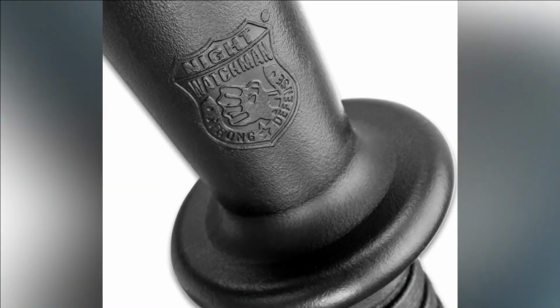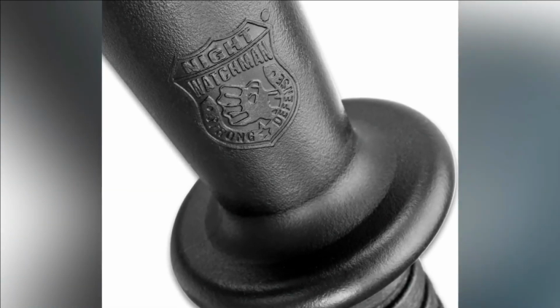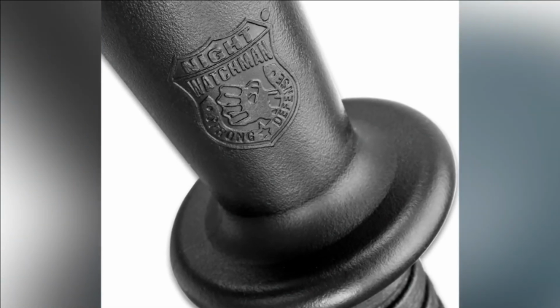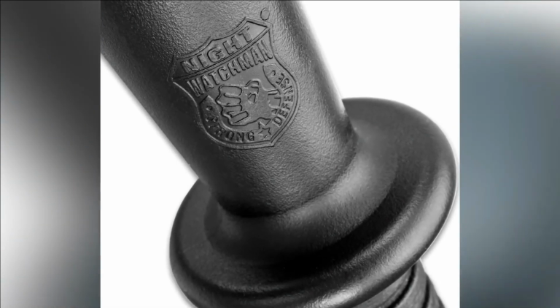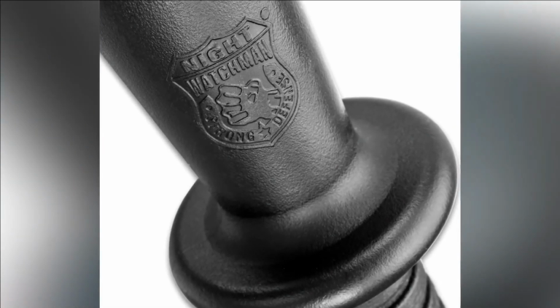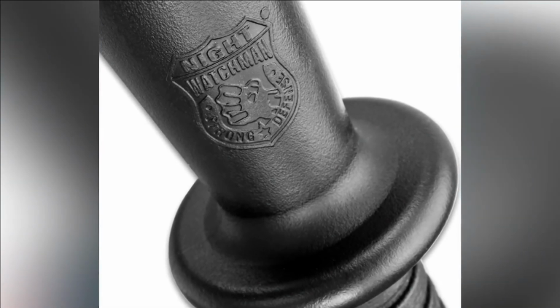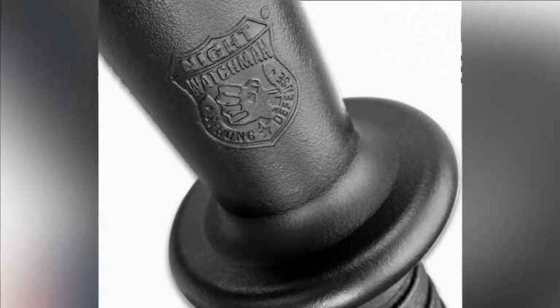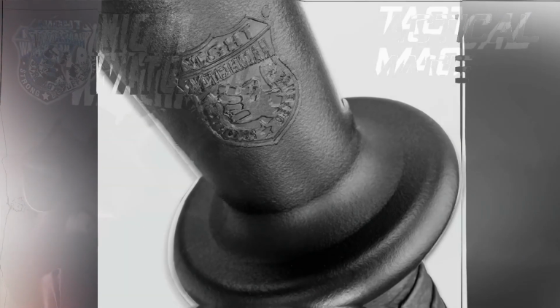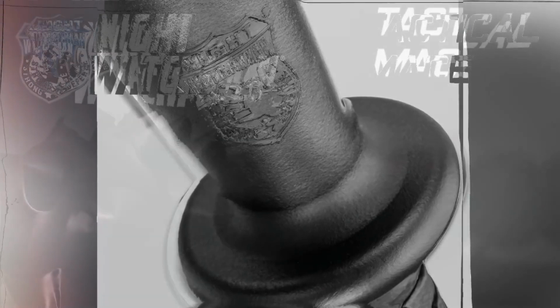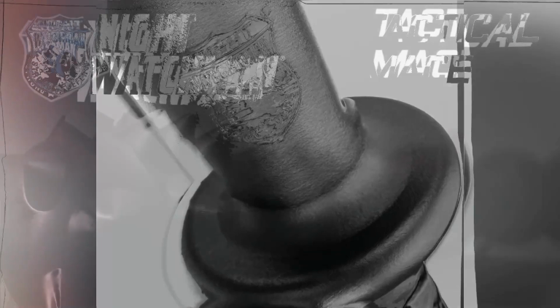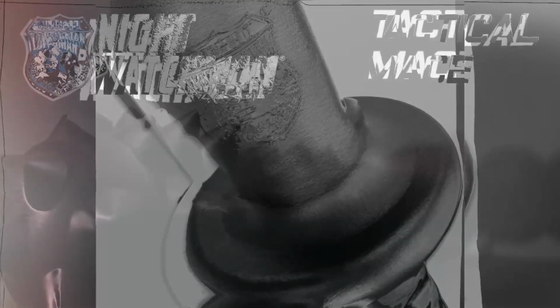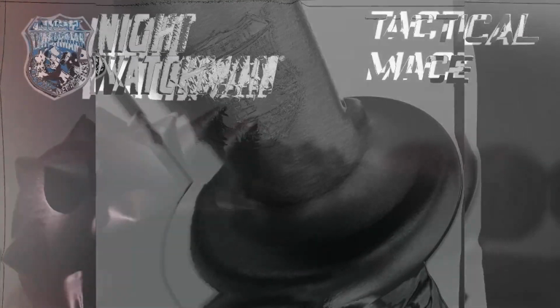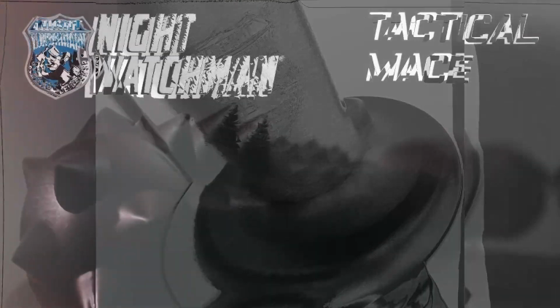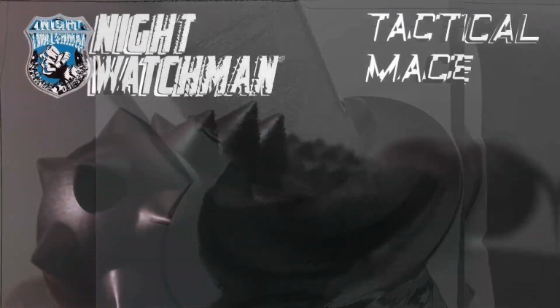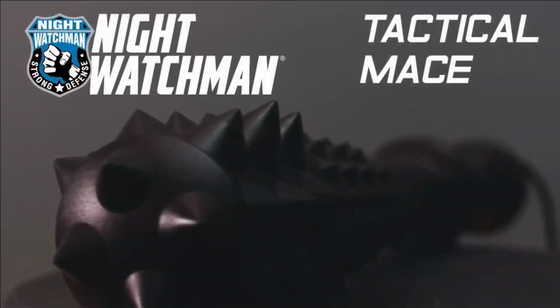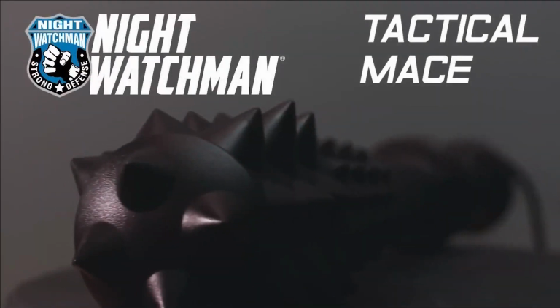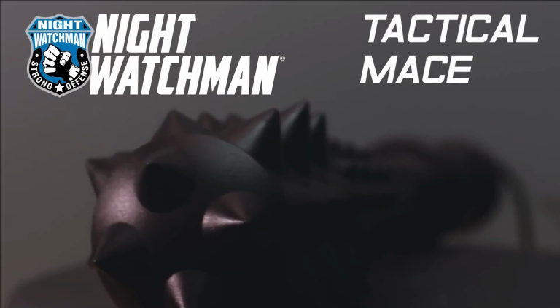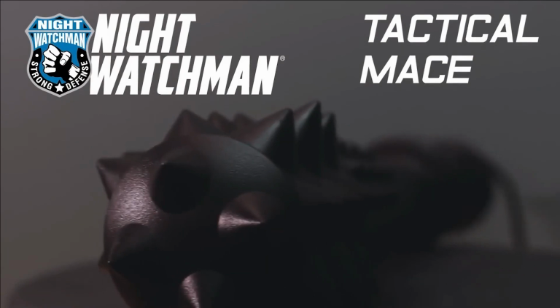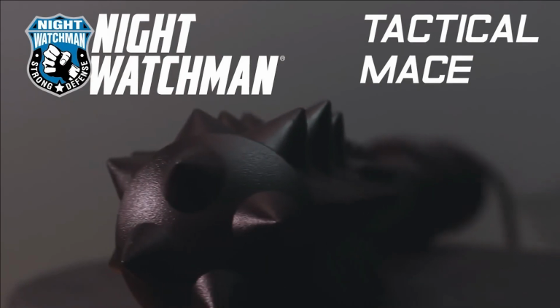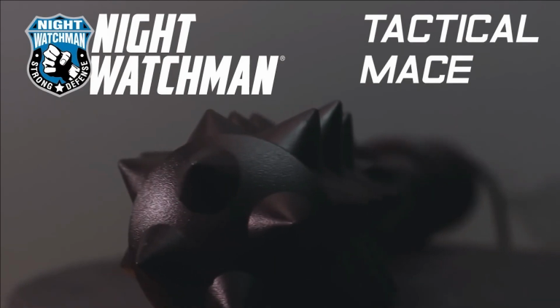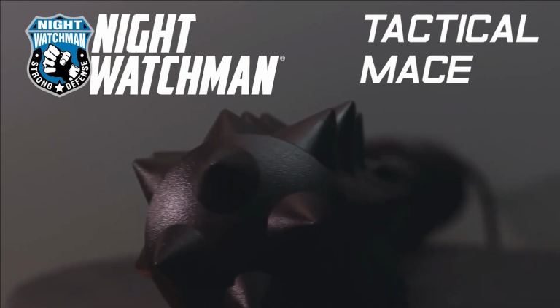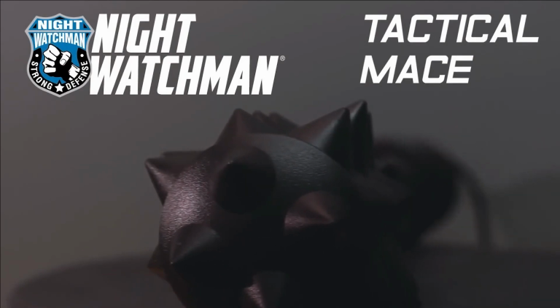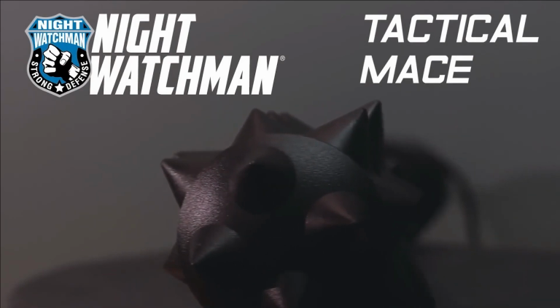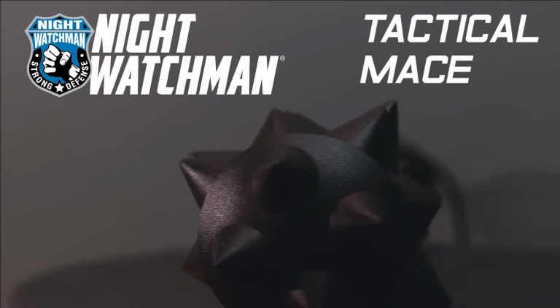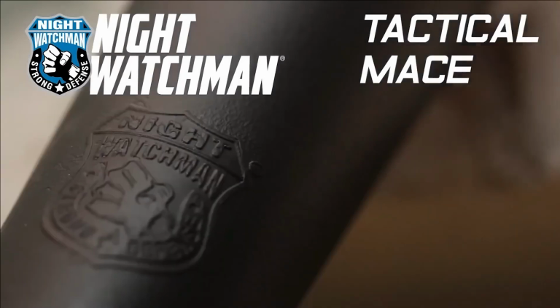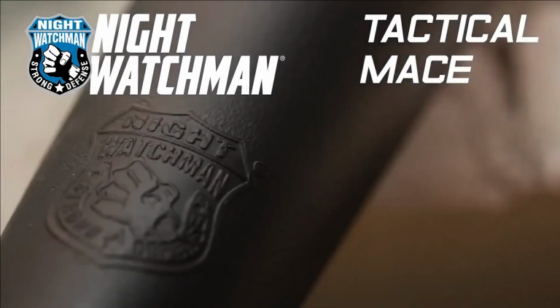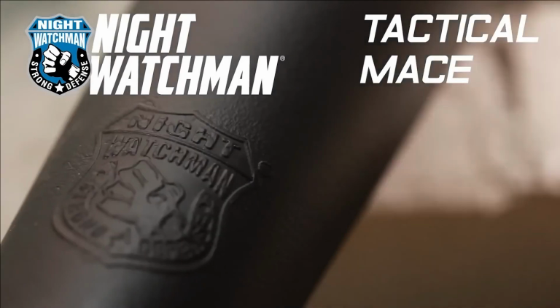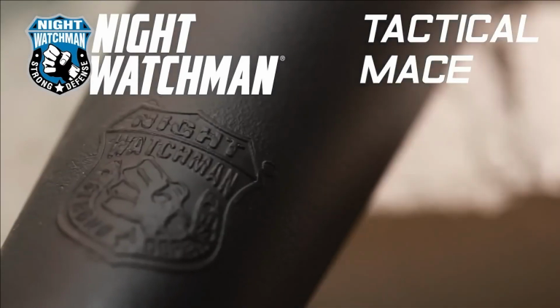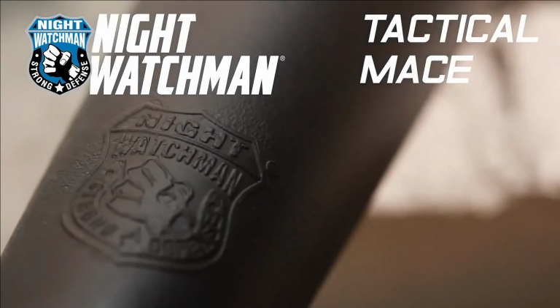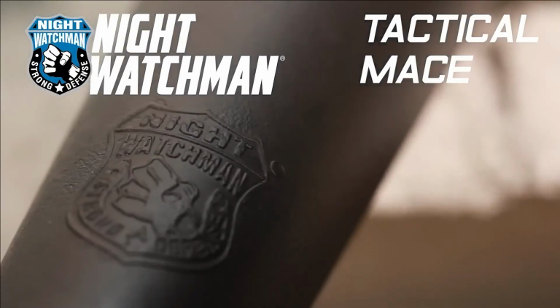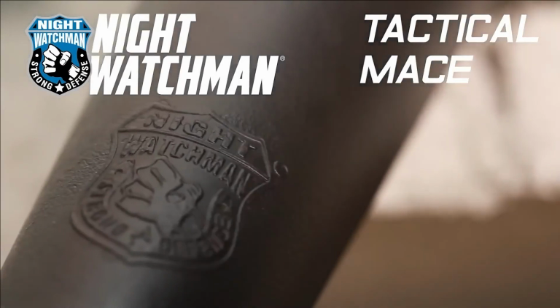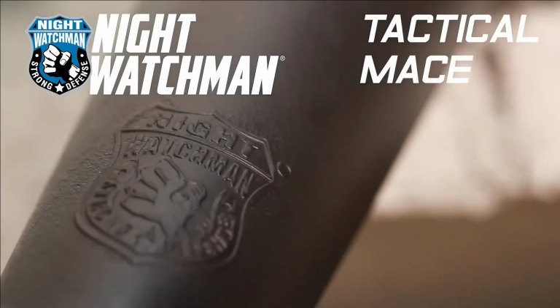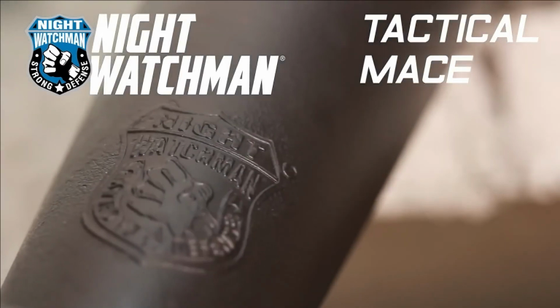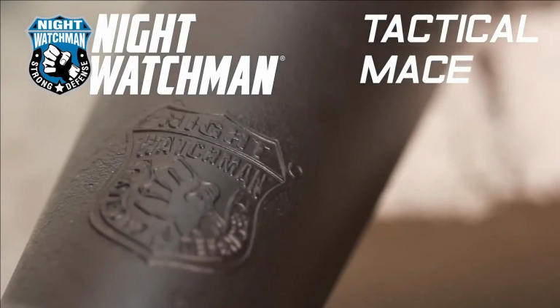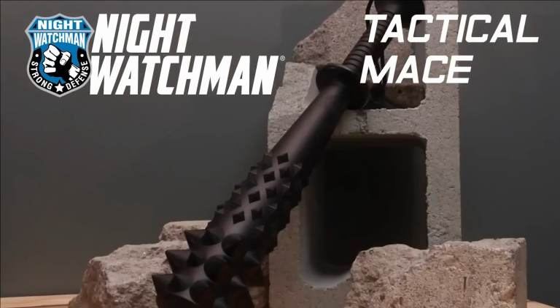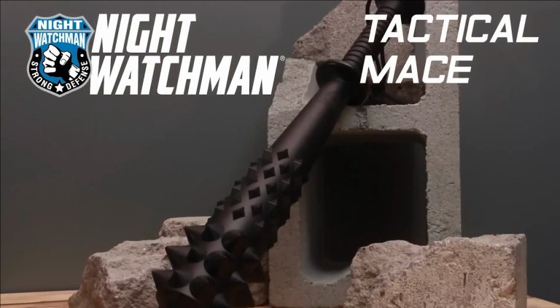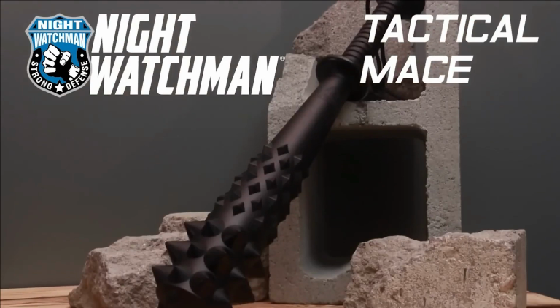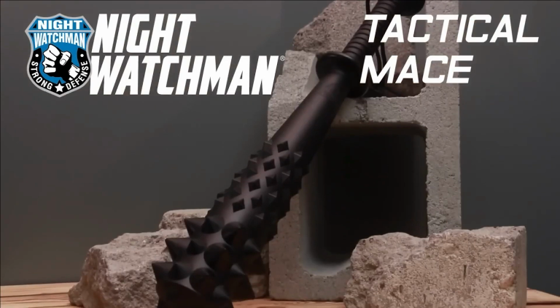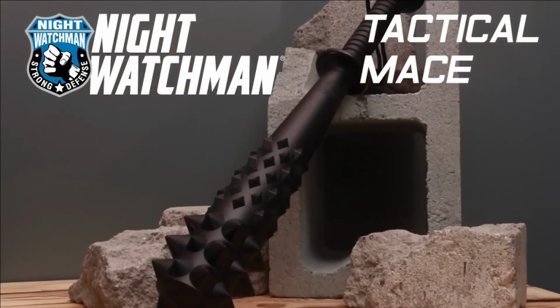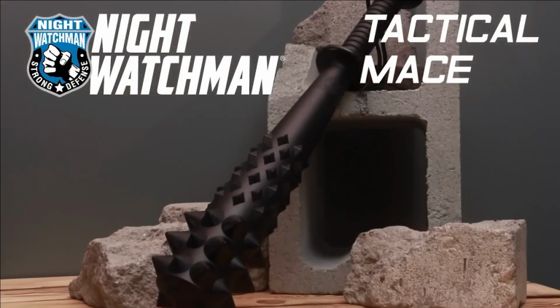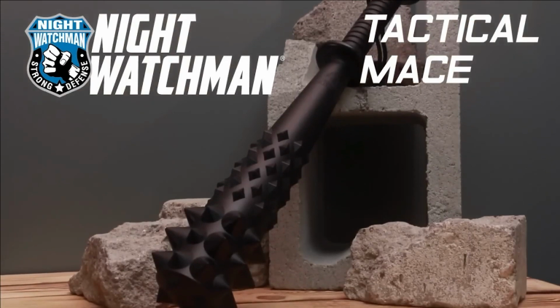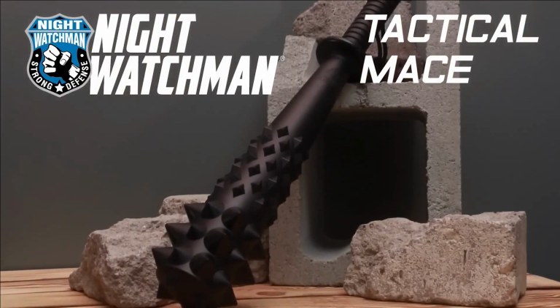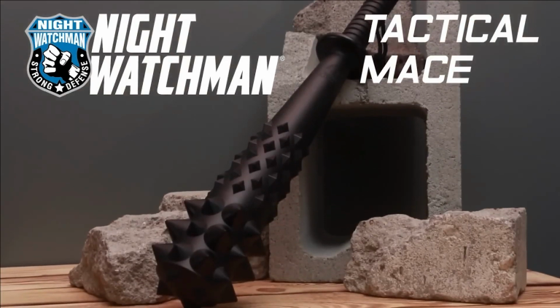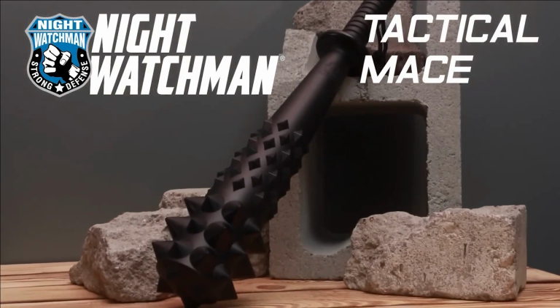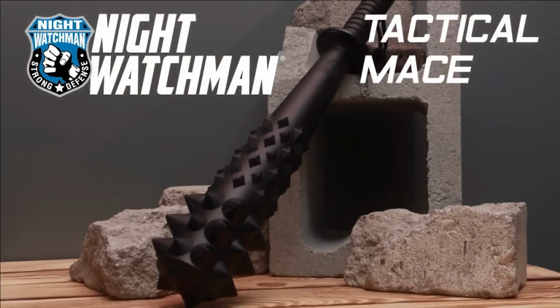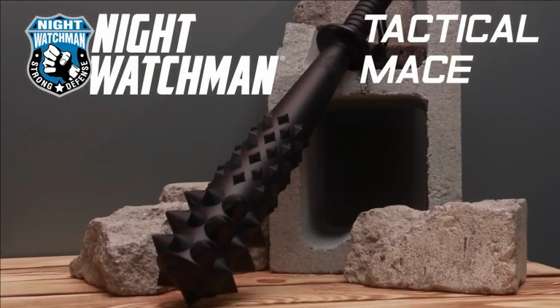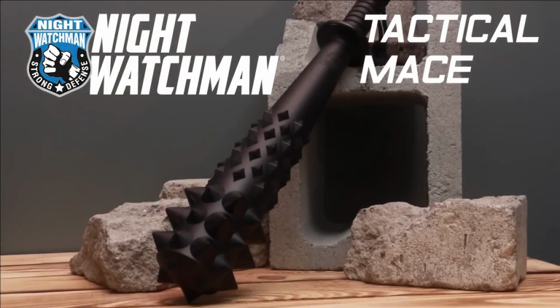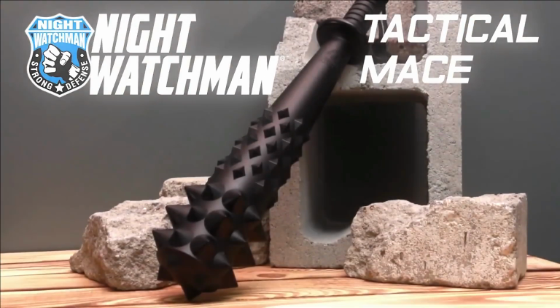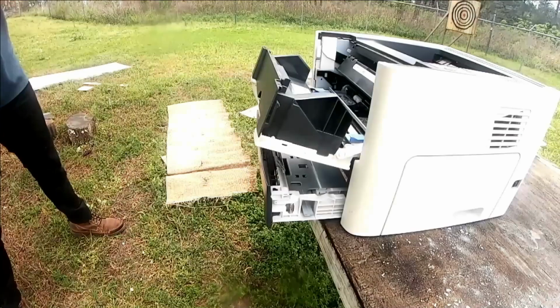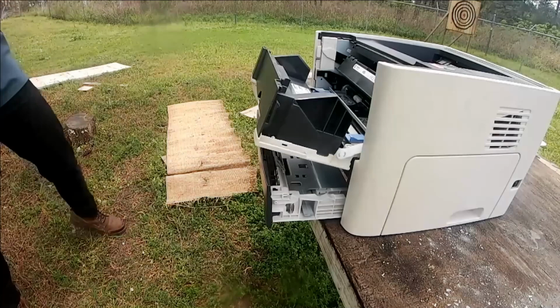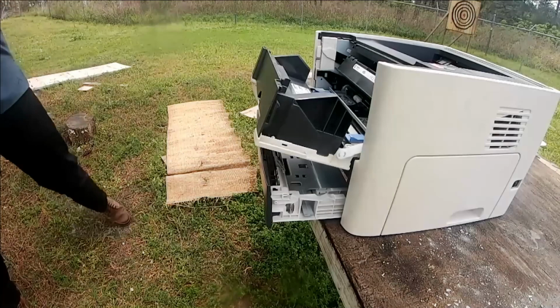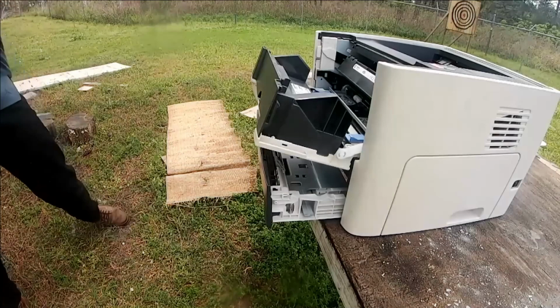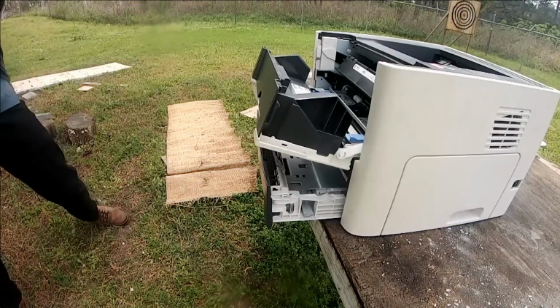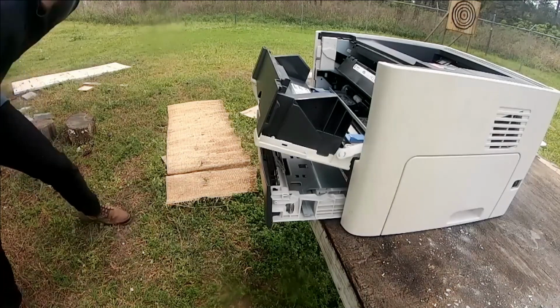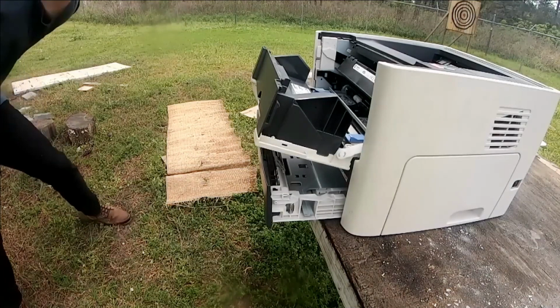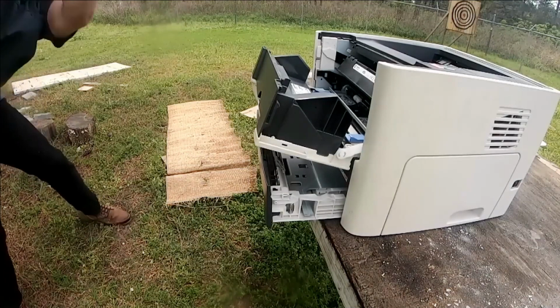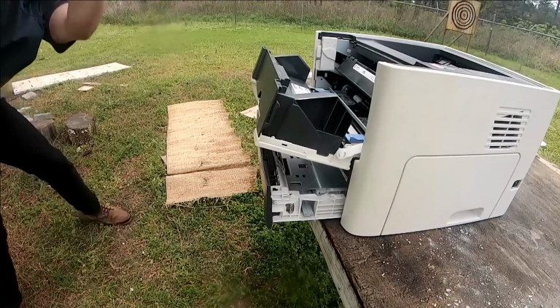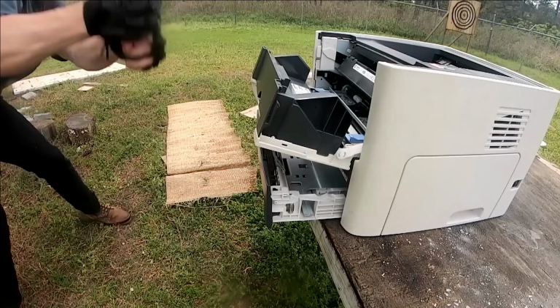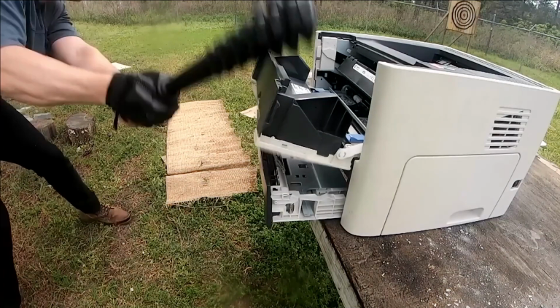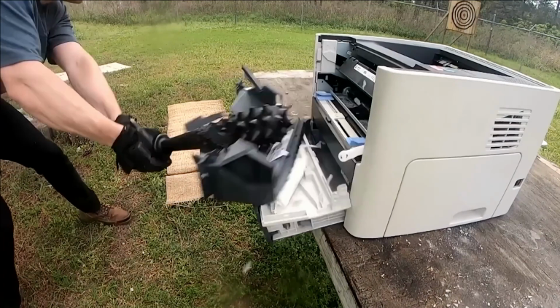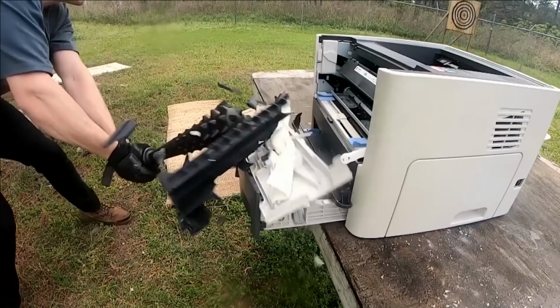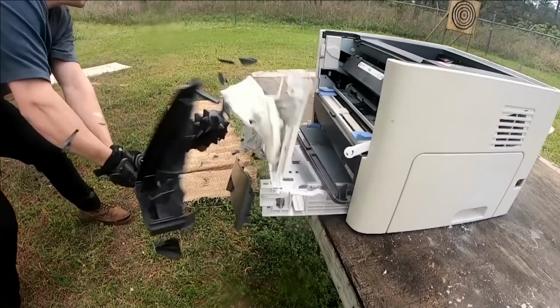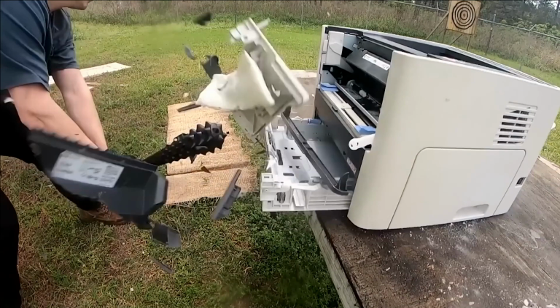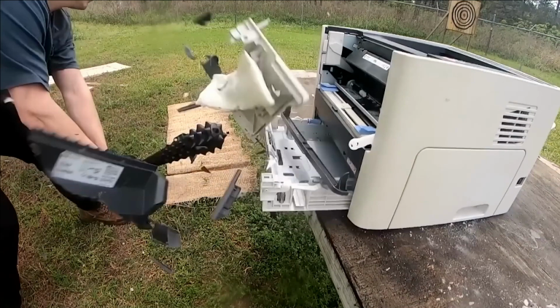Remarkably, this versatile tool, originally designed for law enforcement purposes, can be acquired for a modest price of $27.